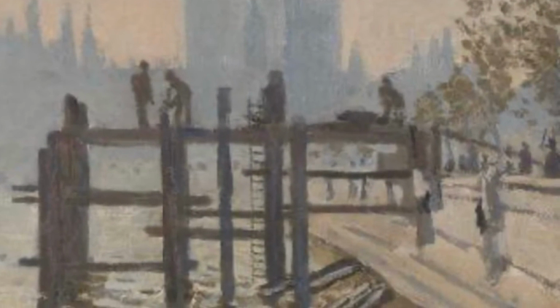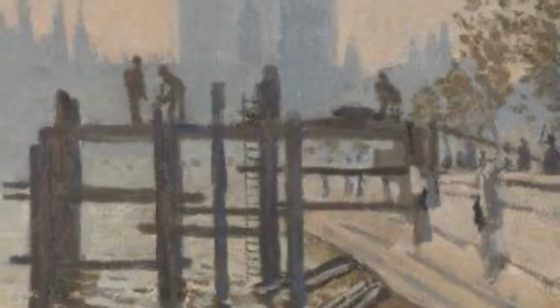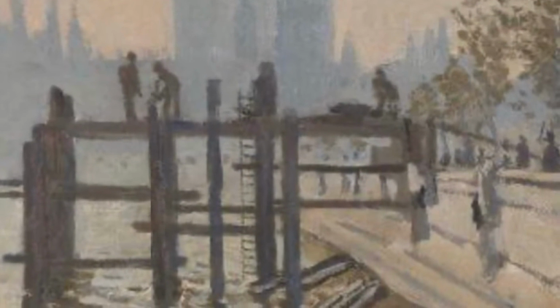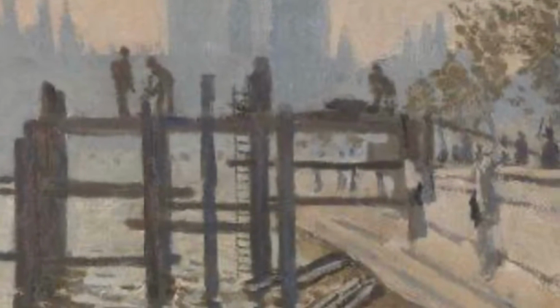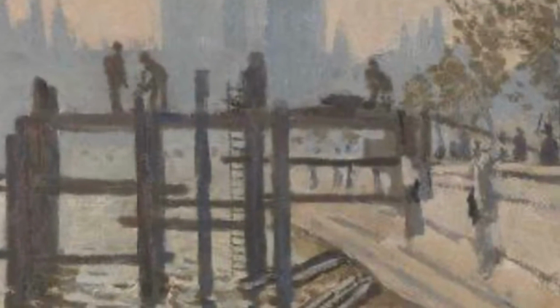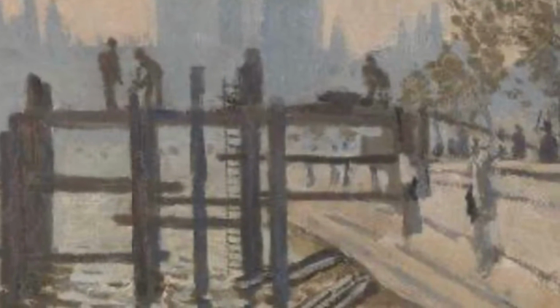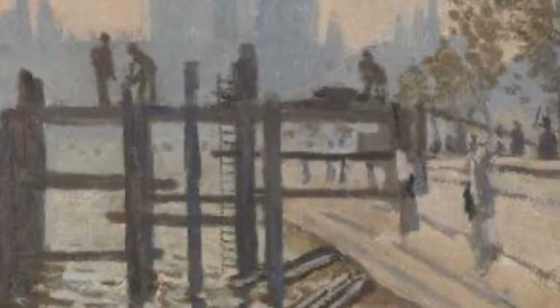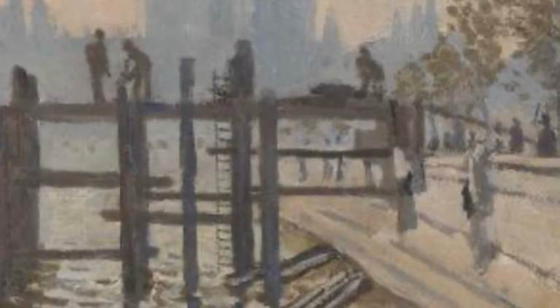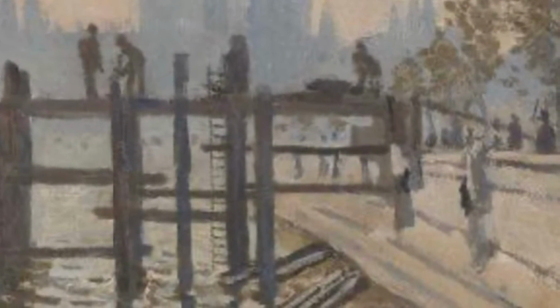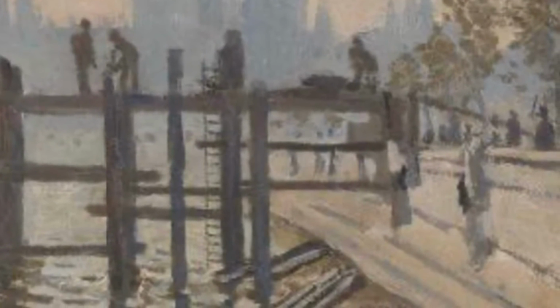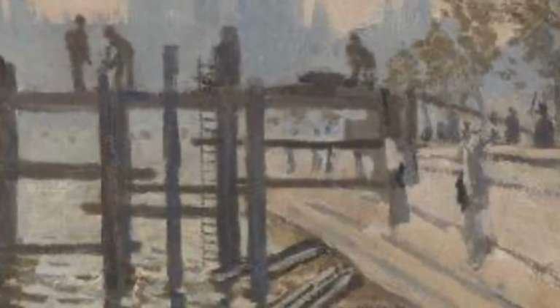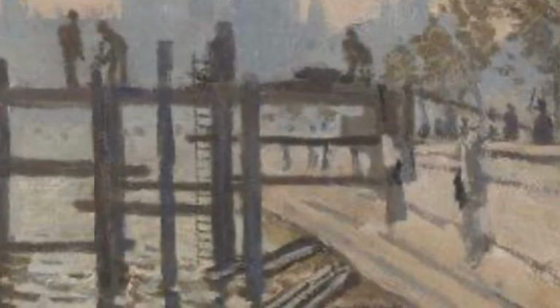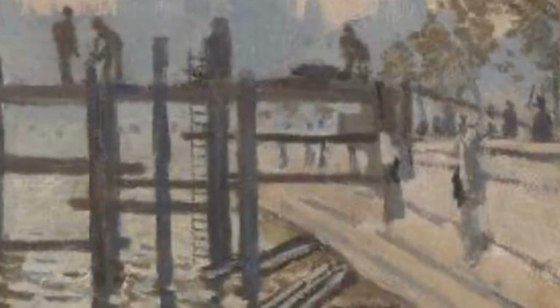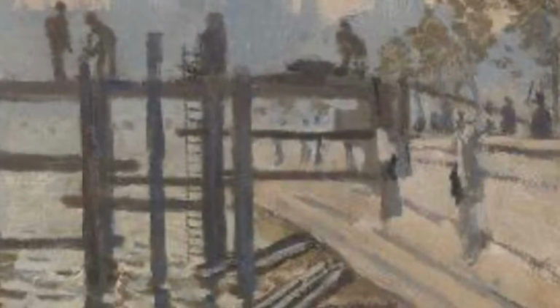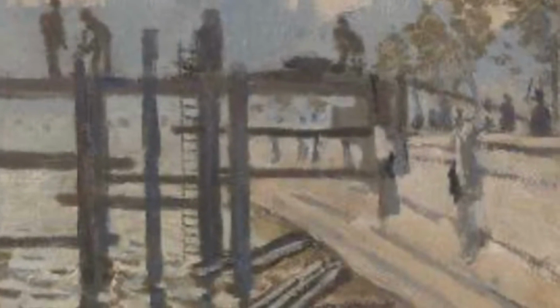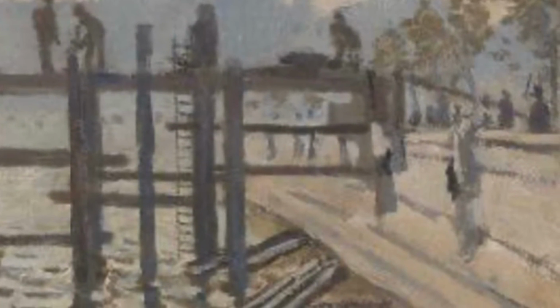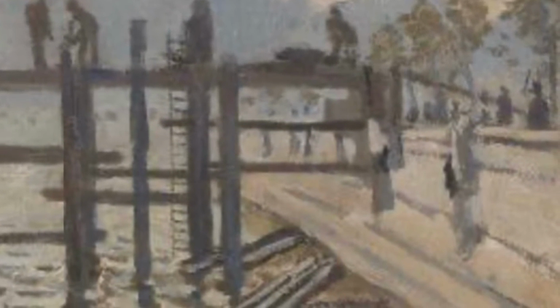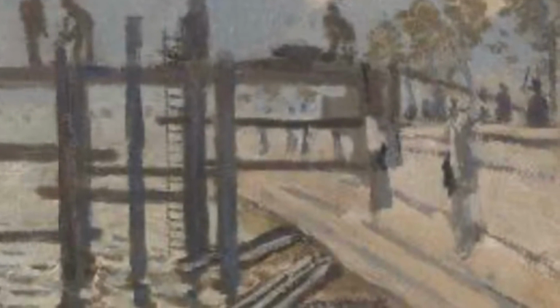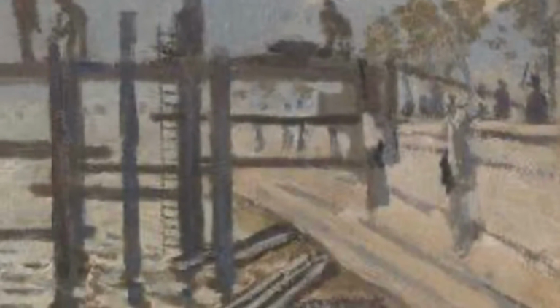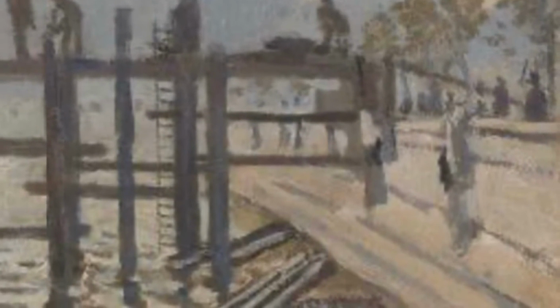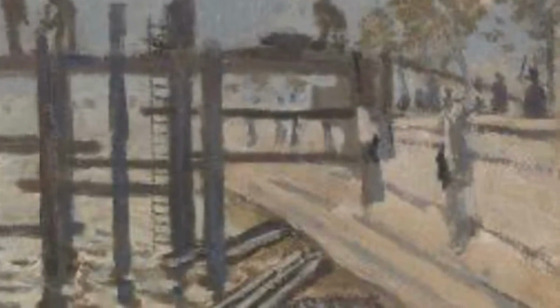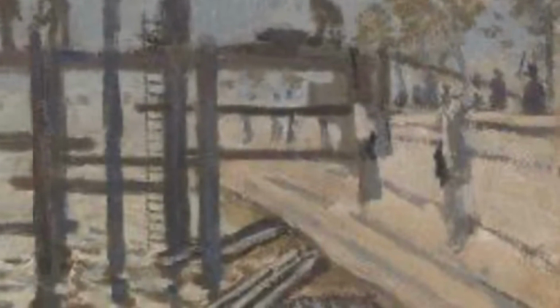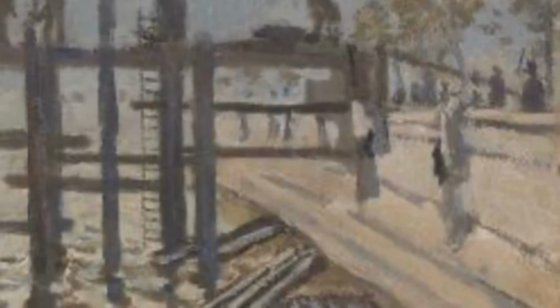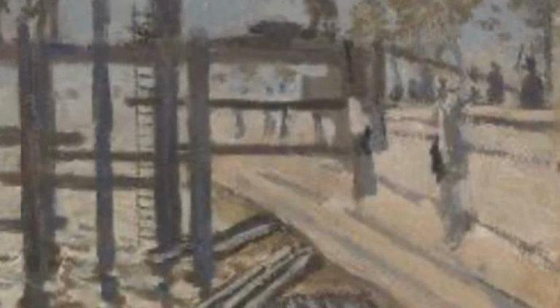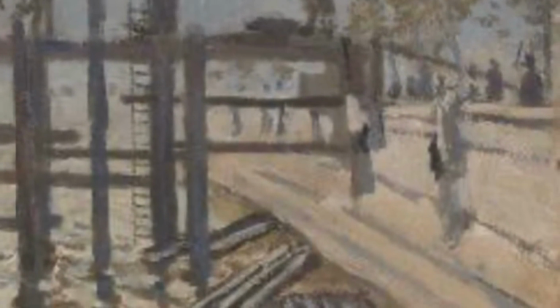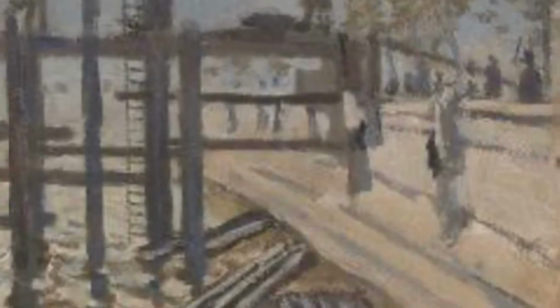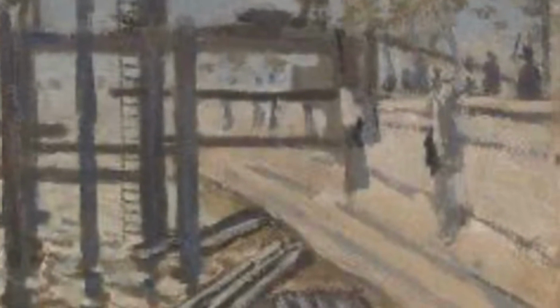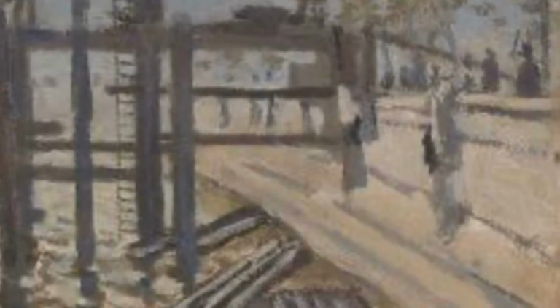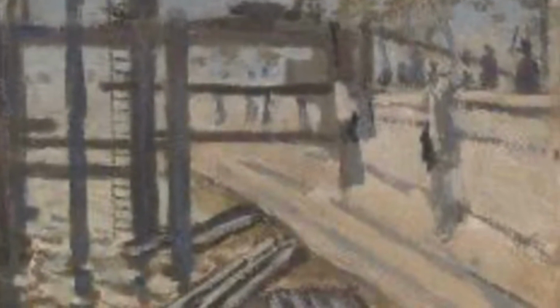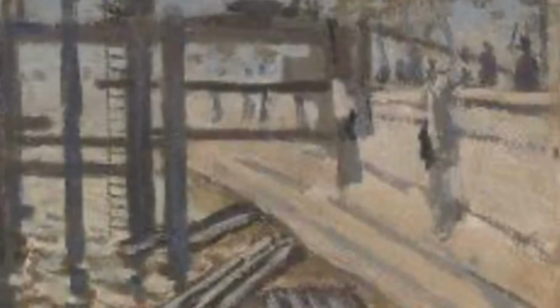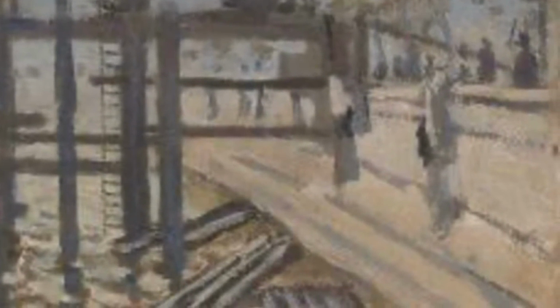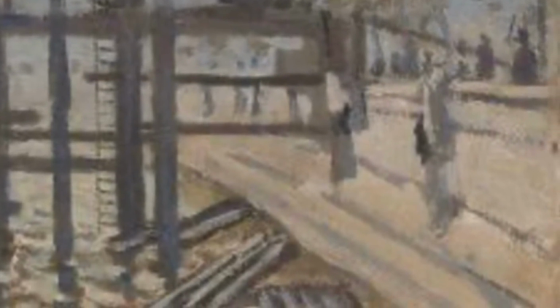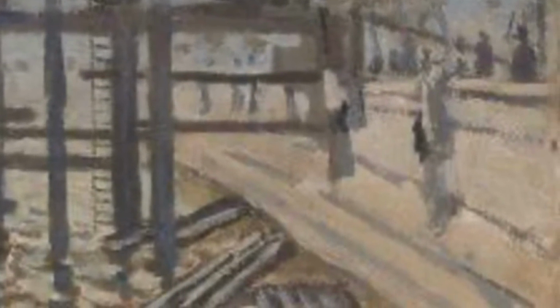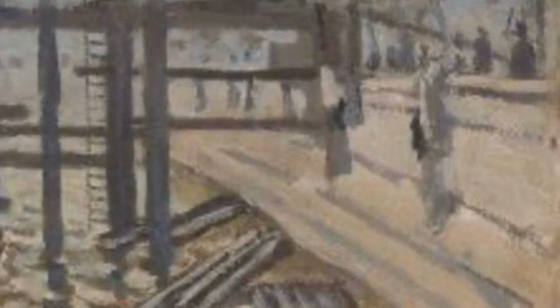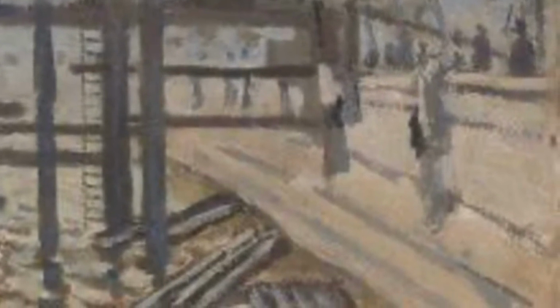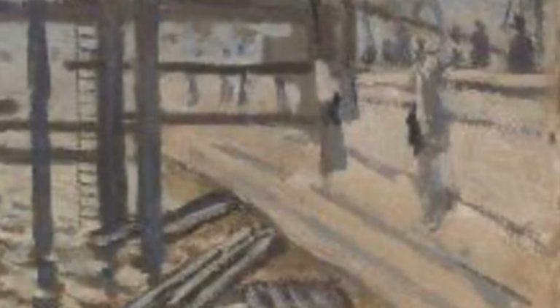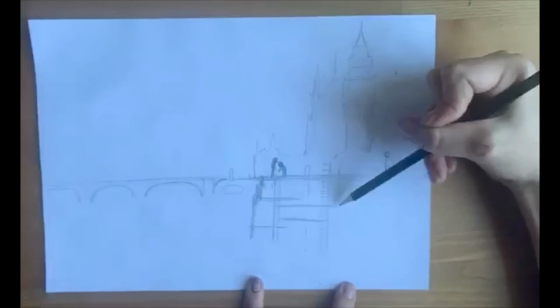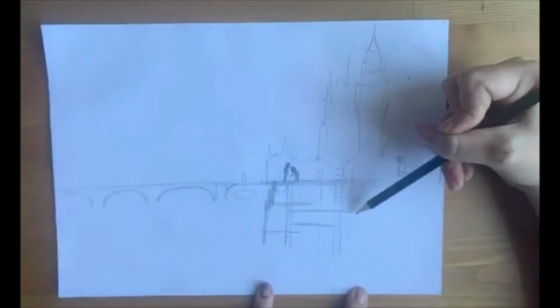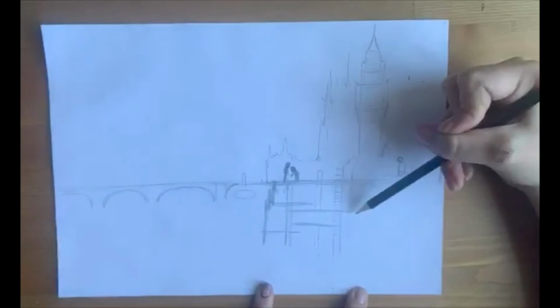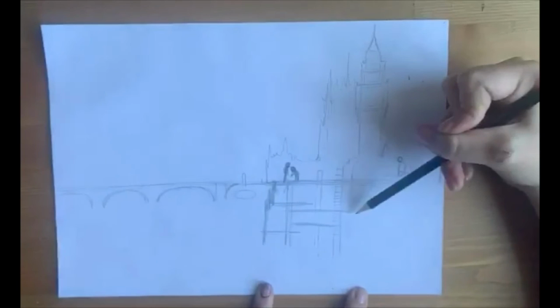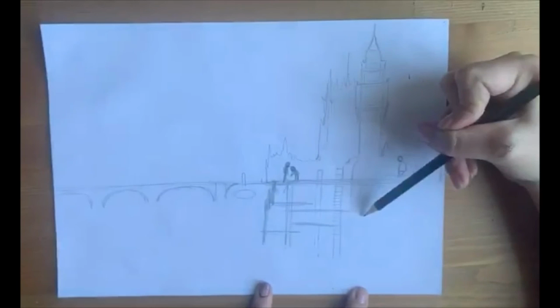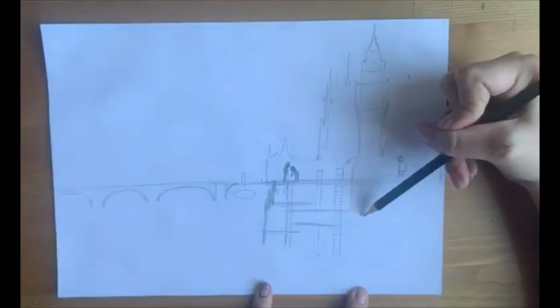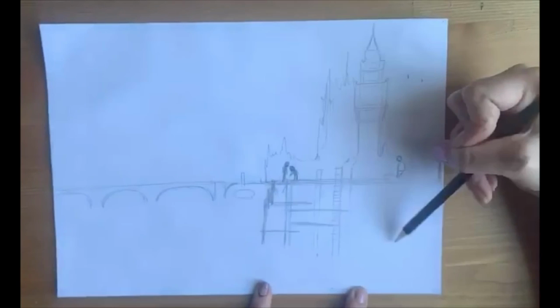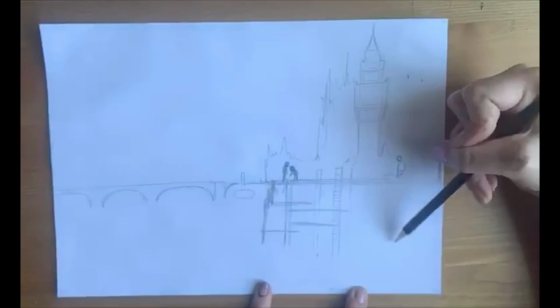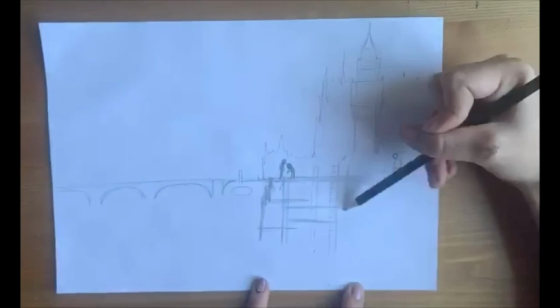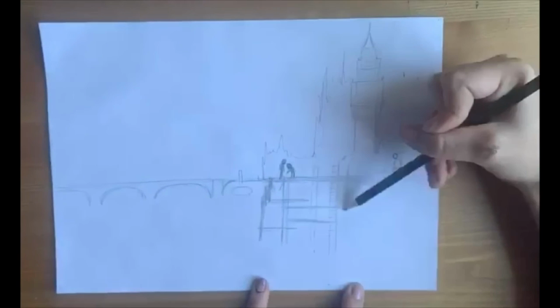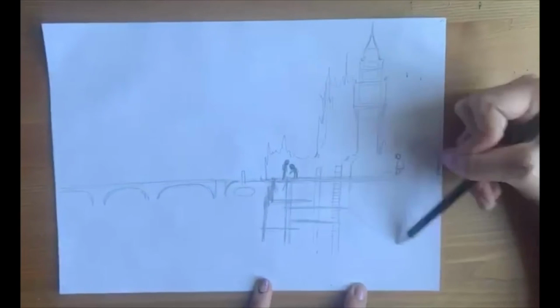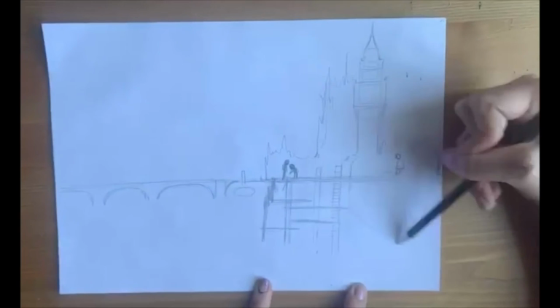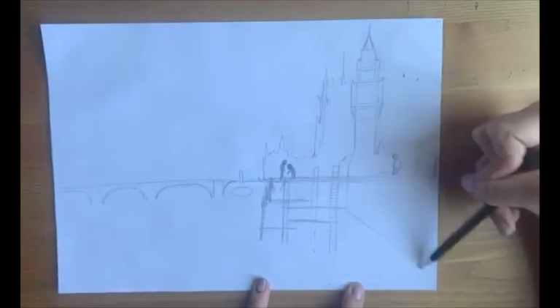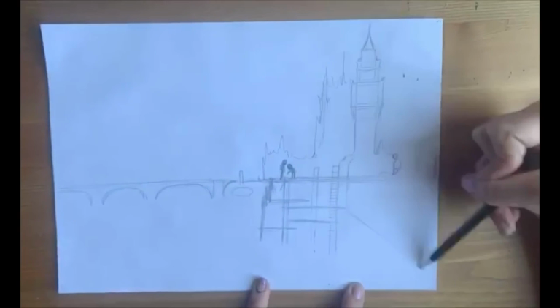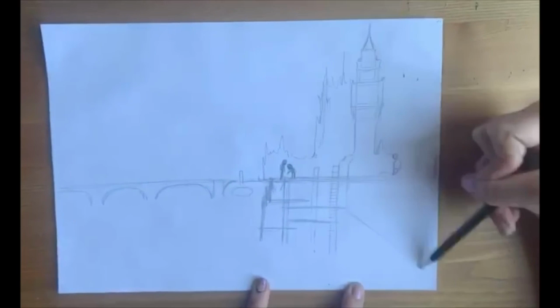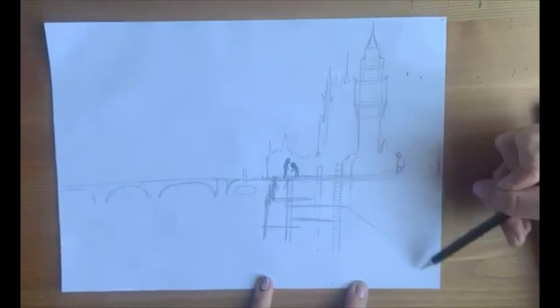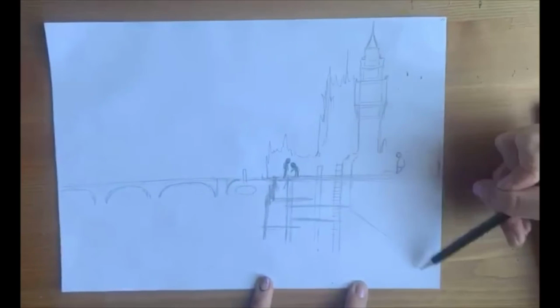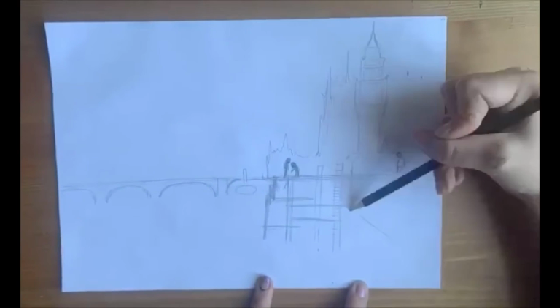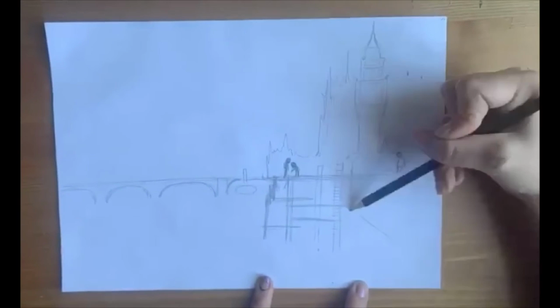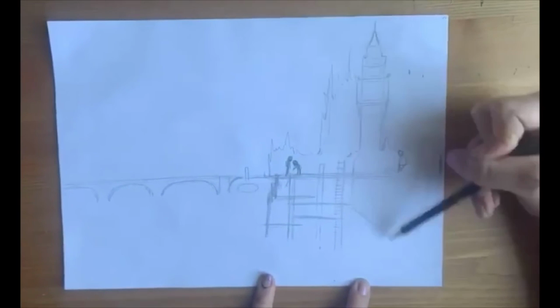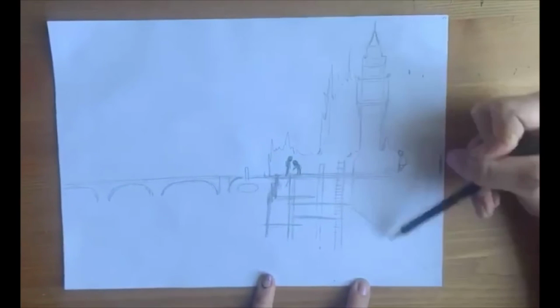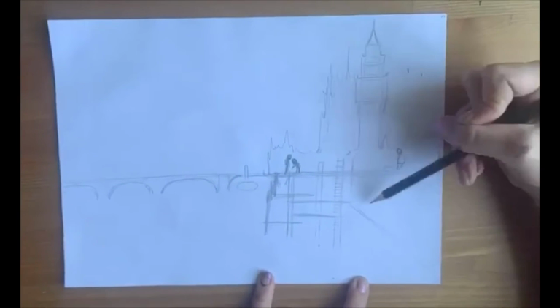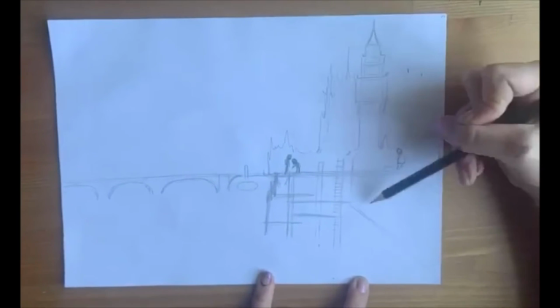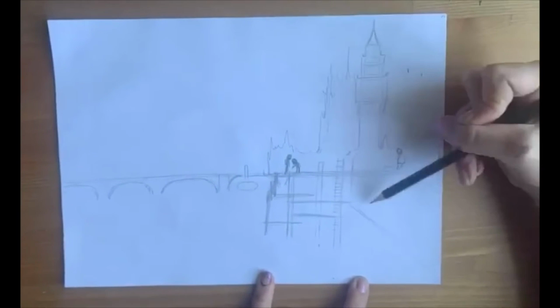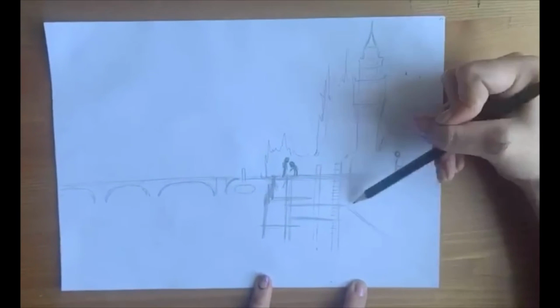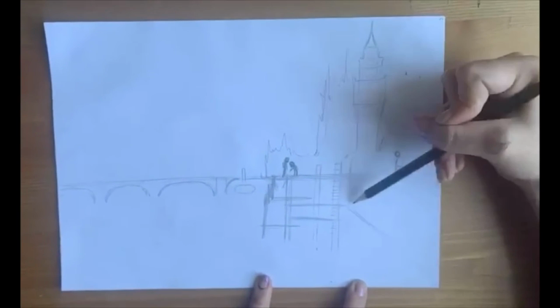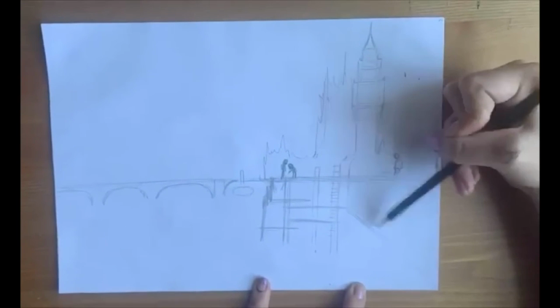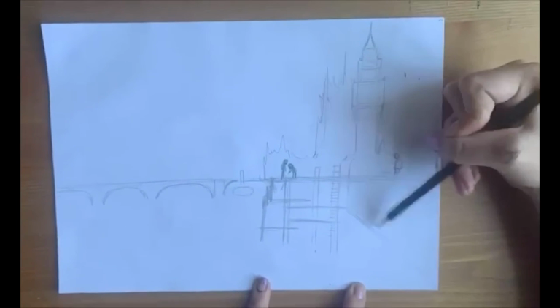Next I'm going to sketch in the stairs. To do this you want to draw diagonal lines like this — they get a little wider each time.